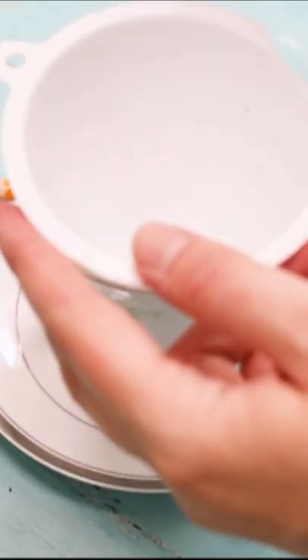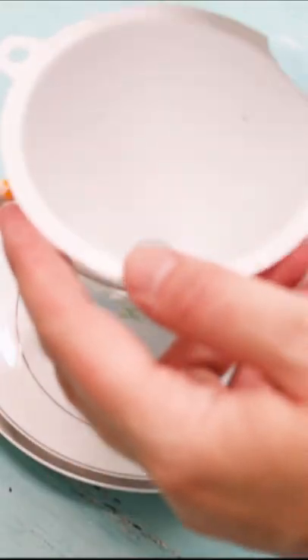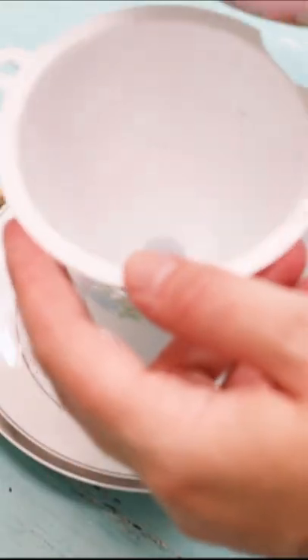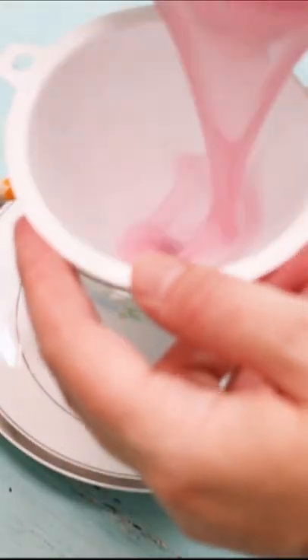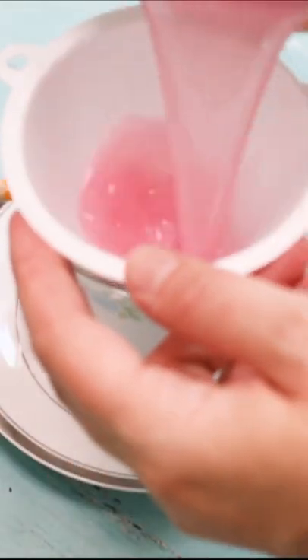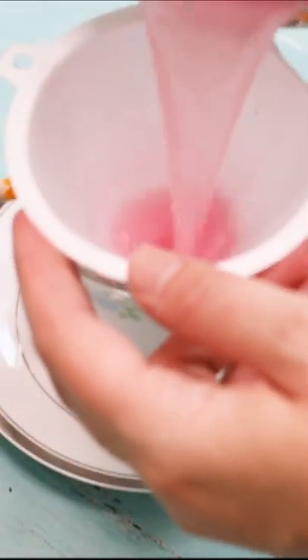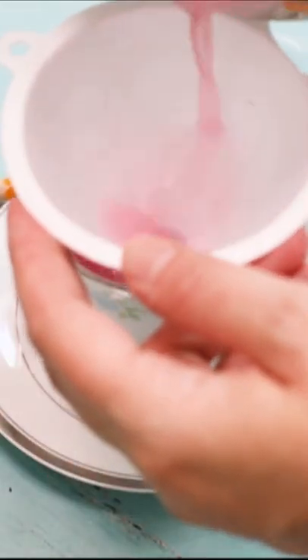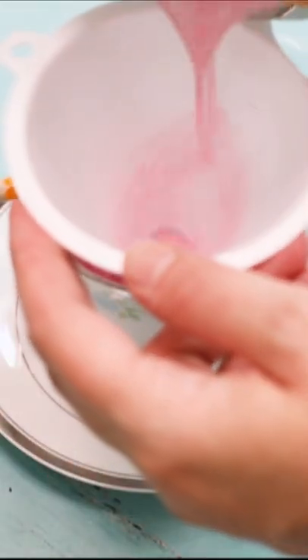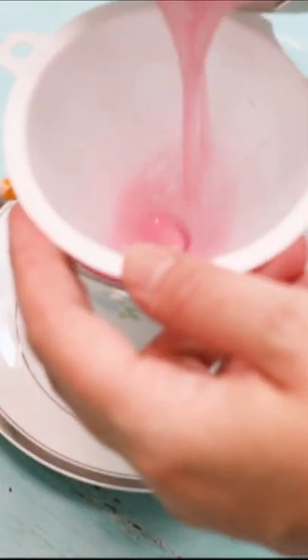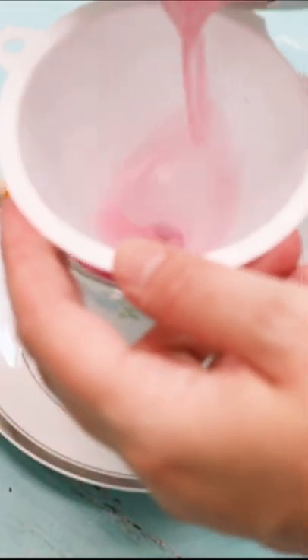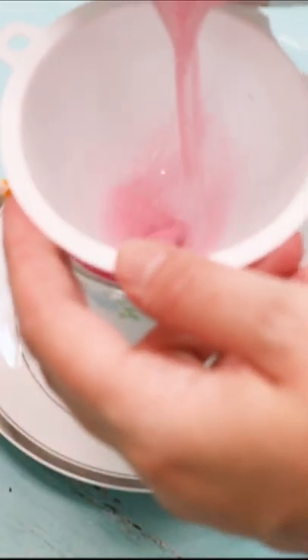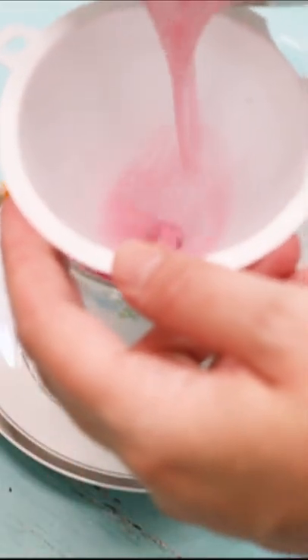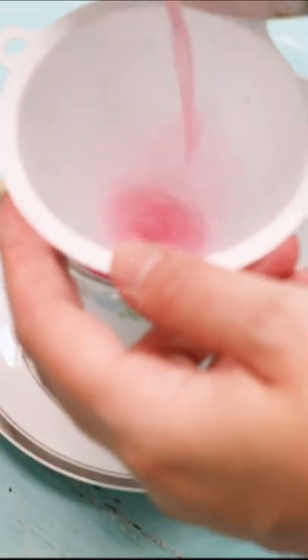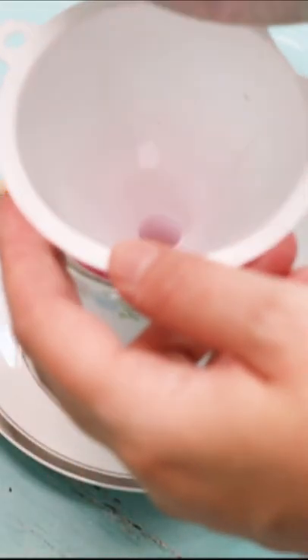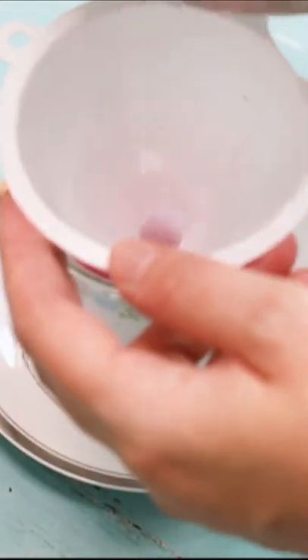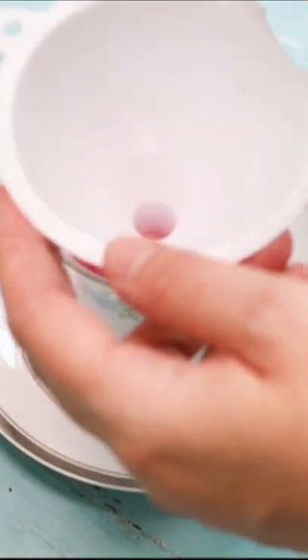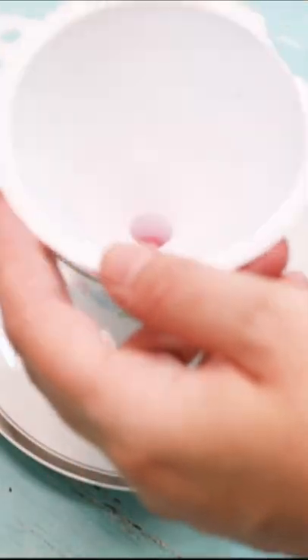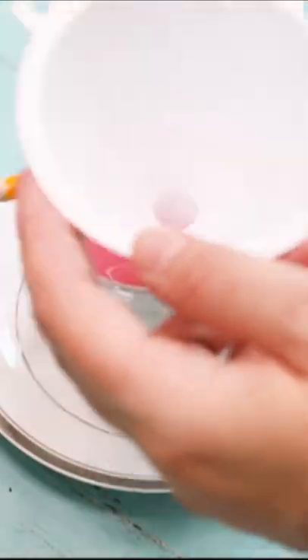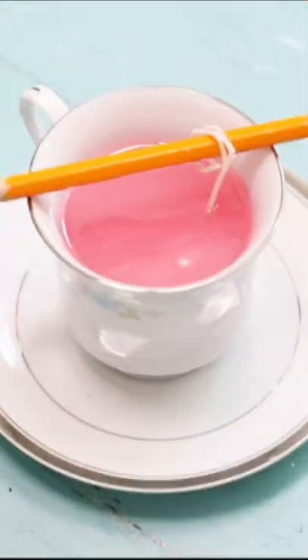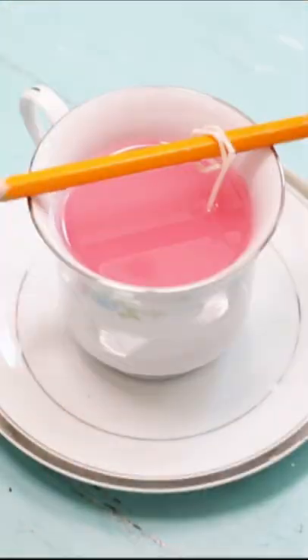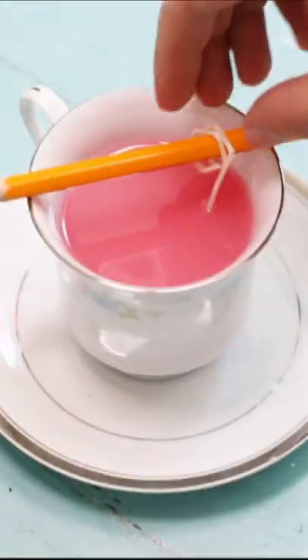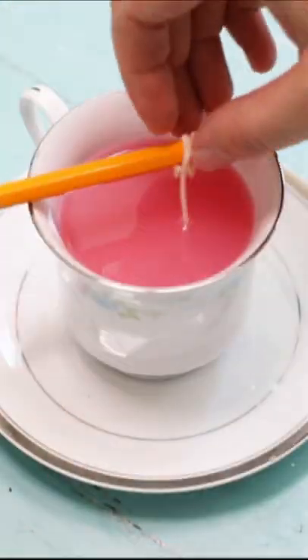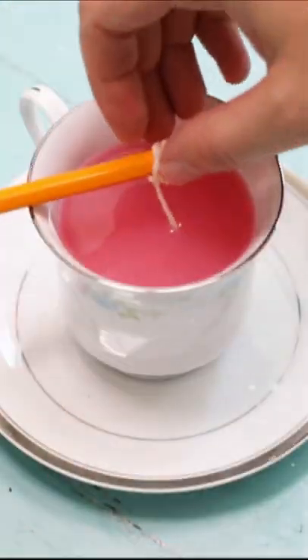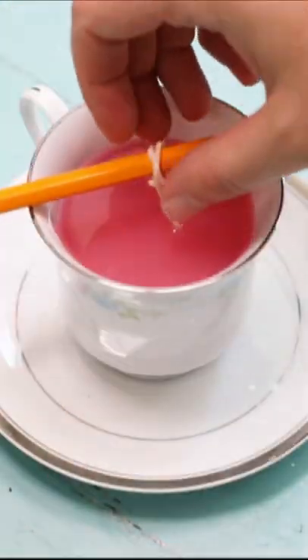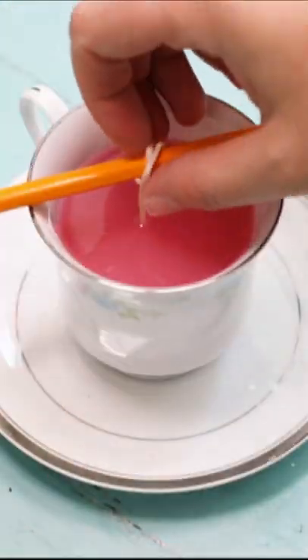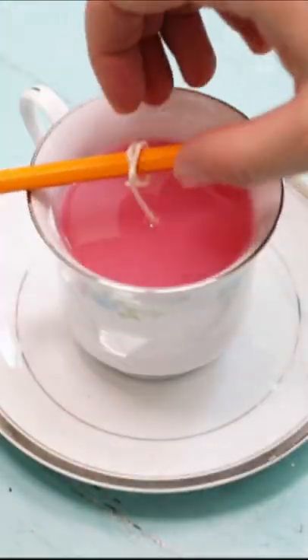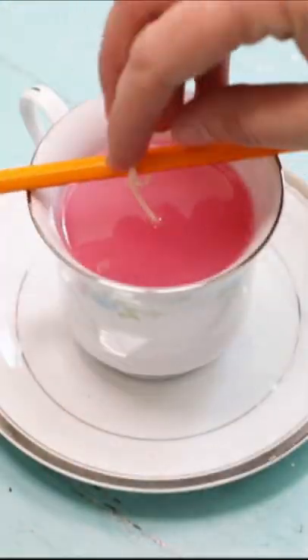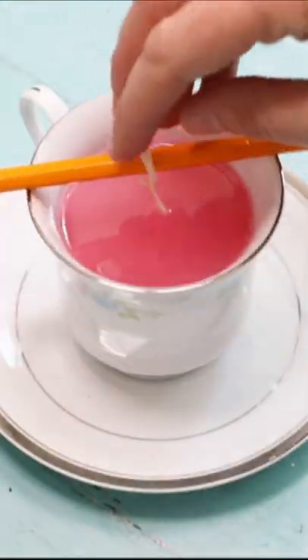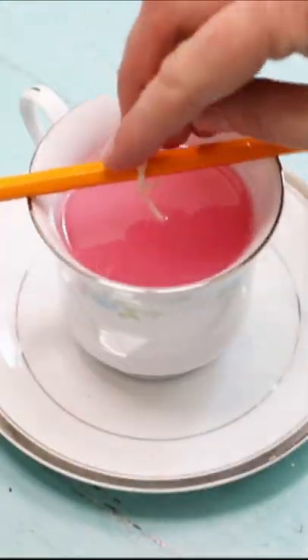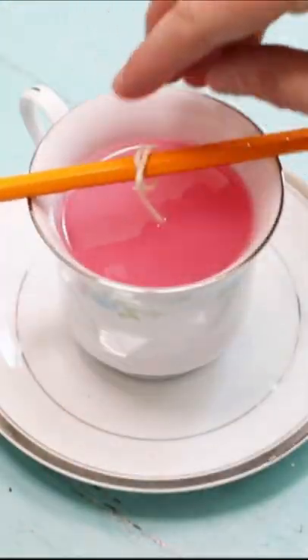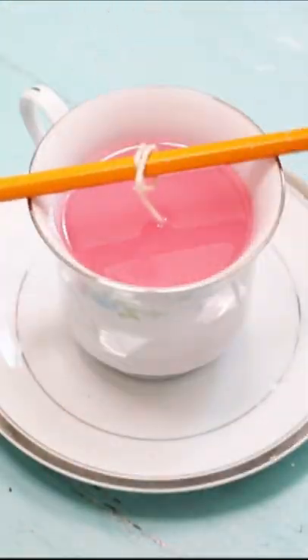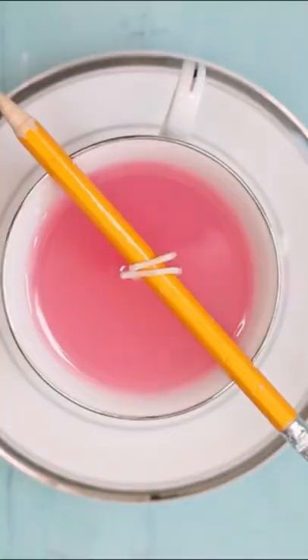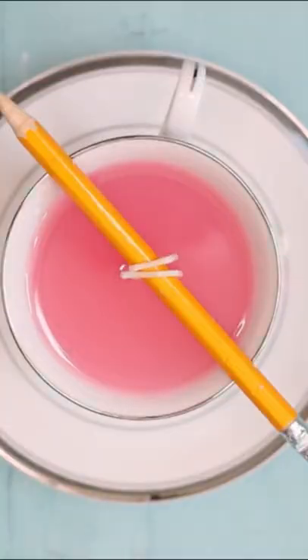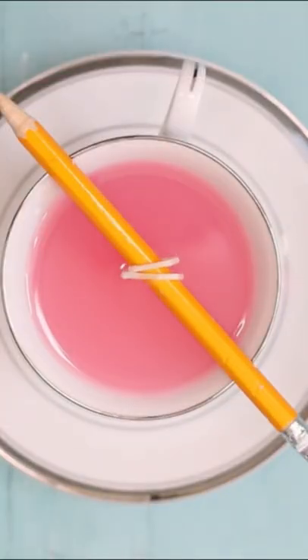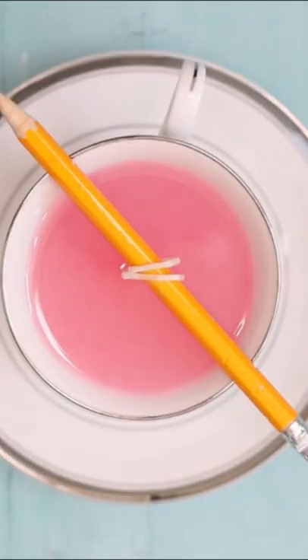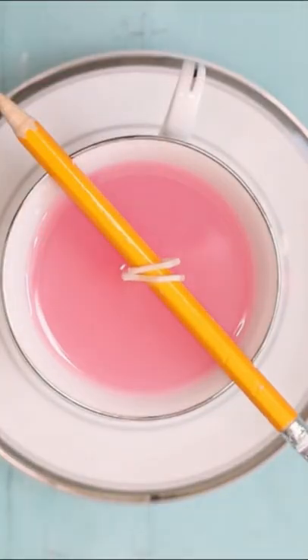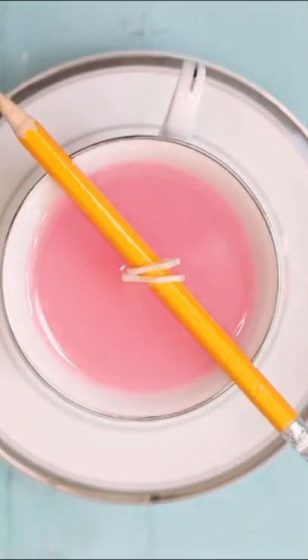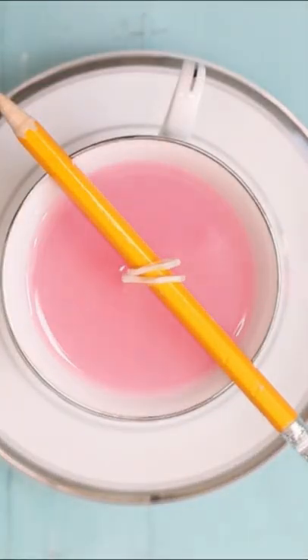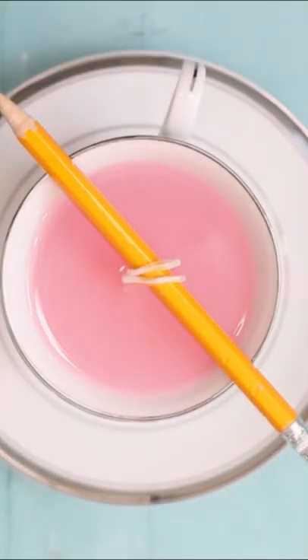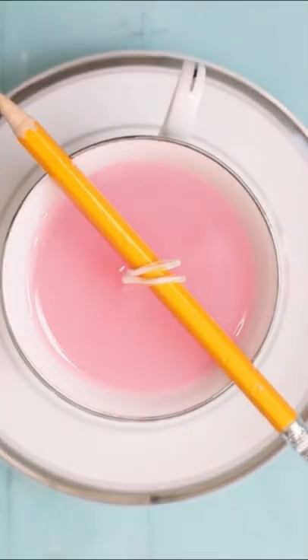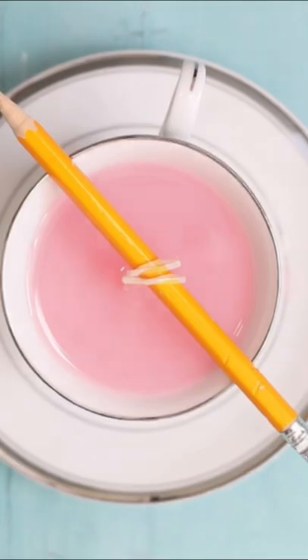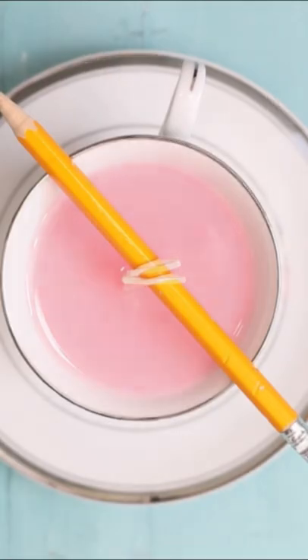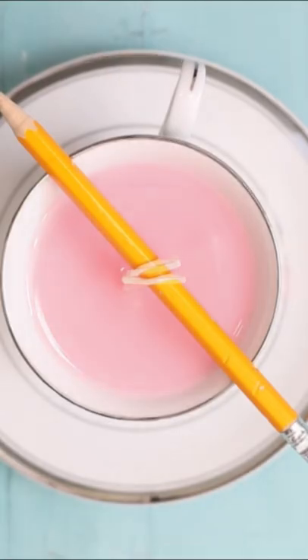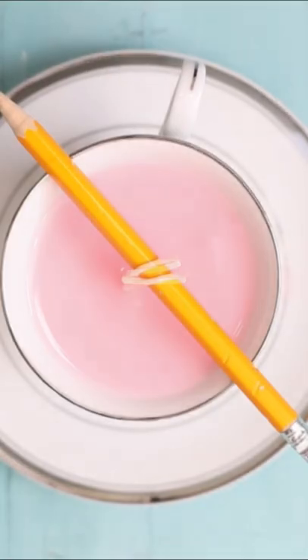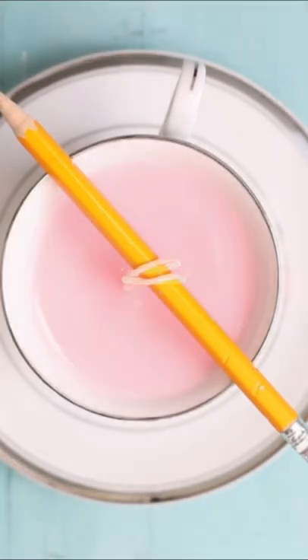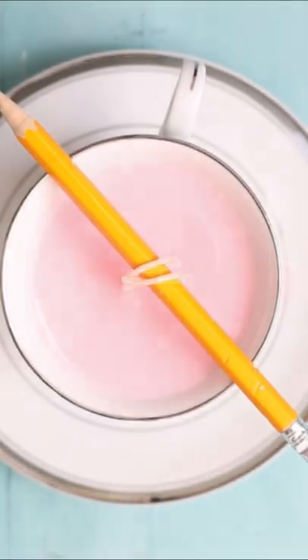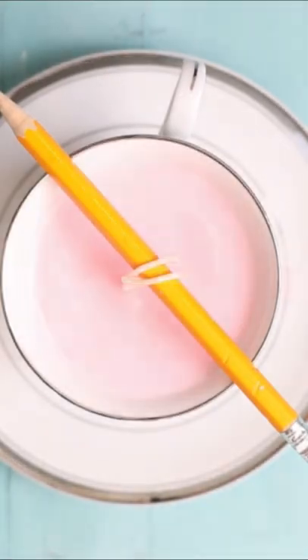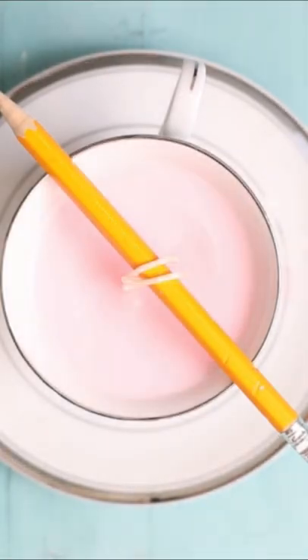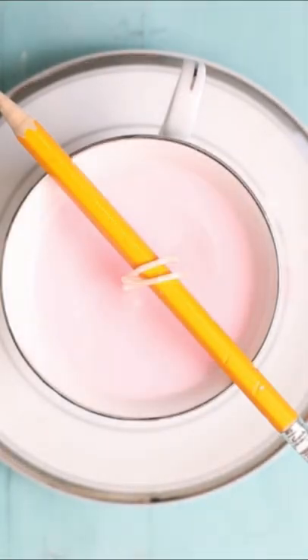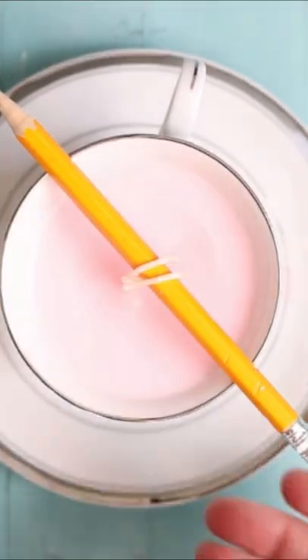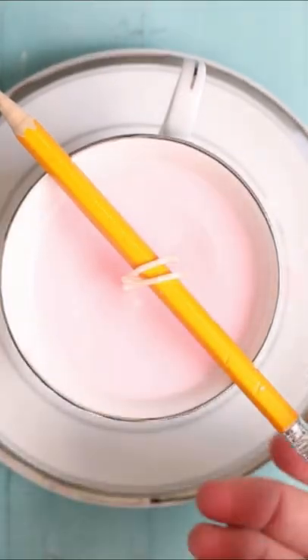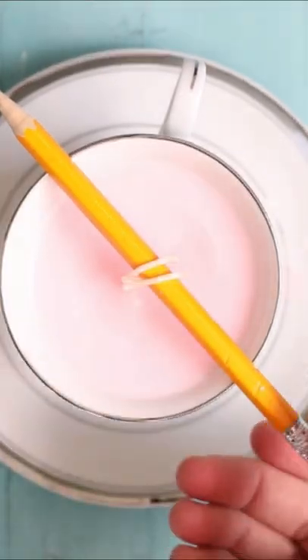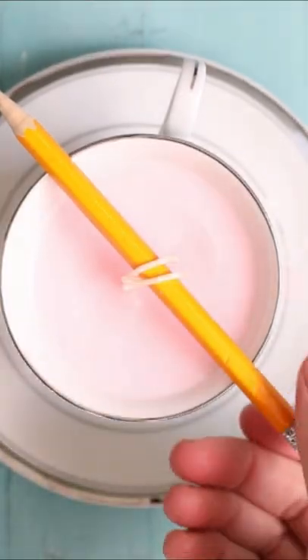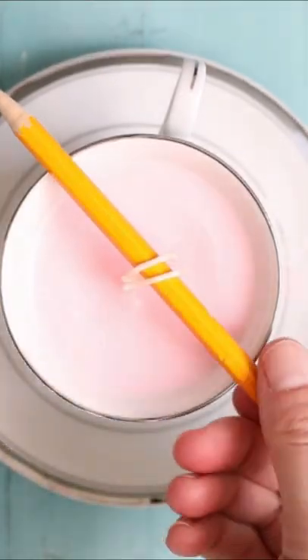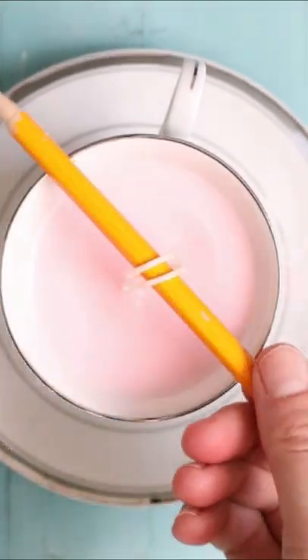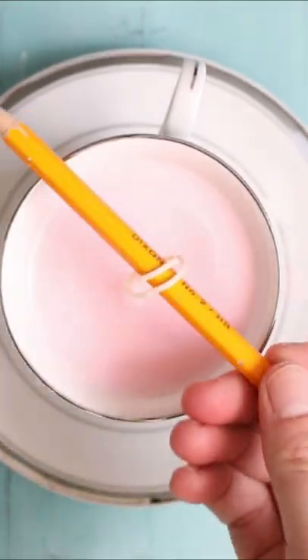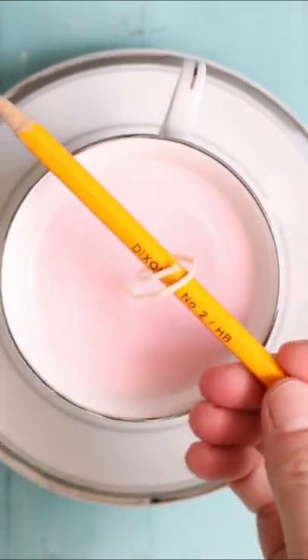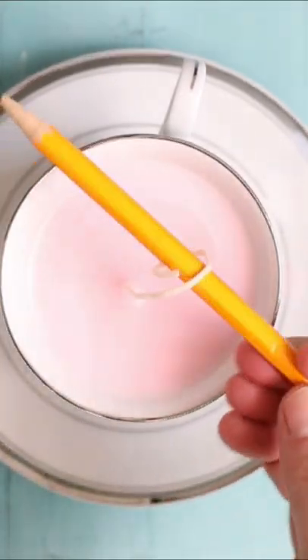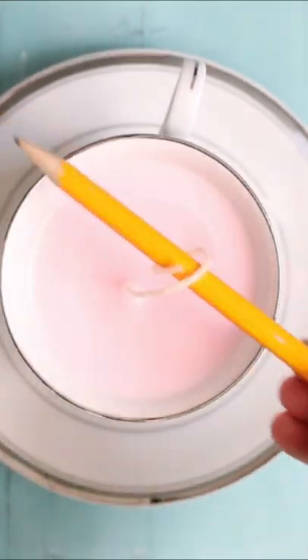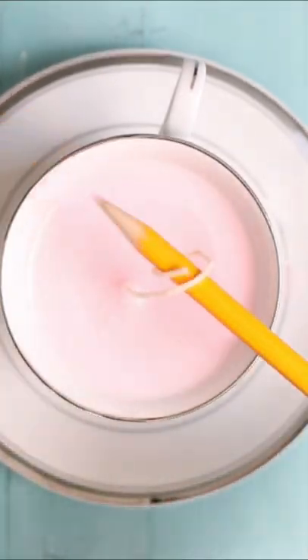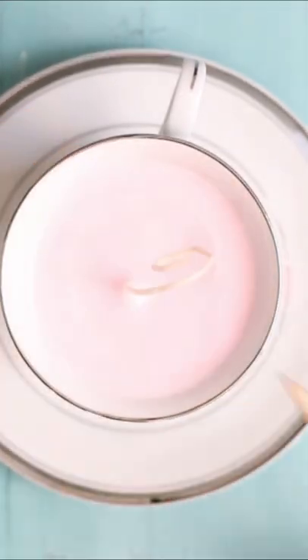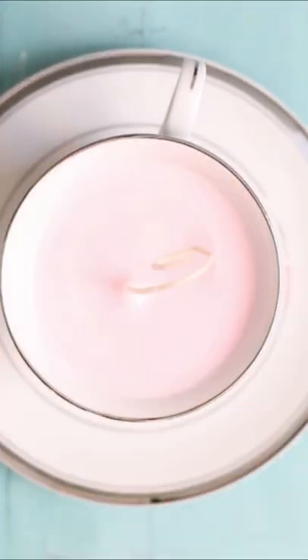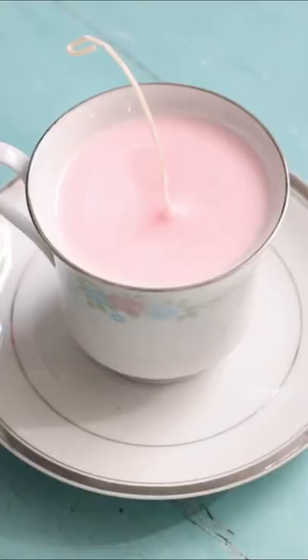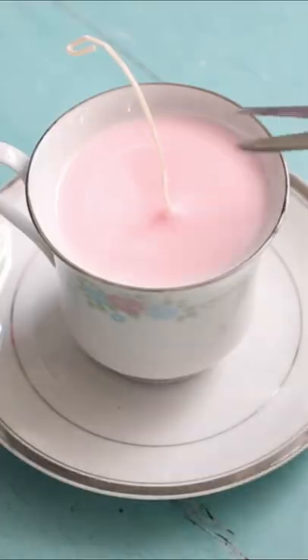Pour the wax into the cups, let the wax harden, and clip off the extra wick.